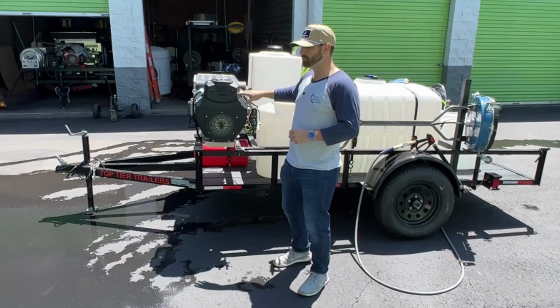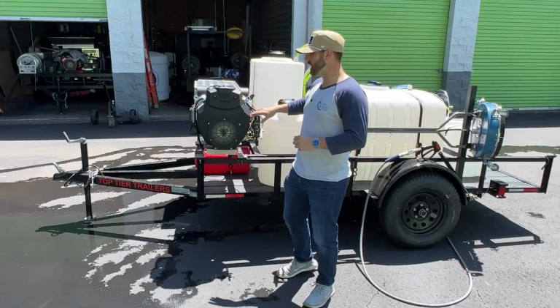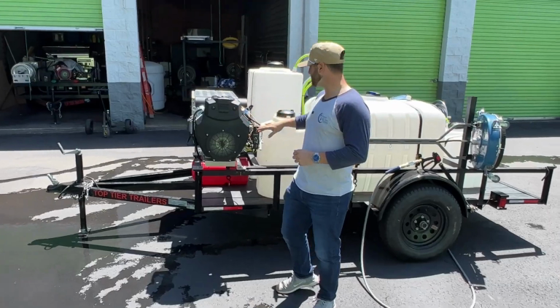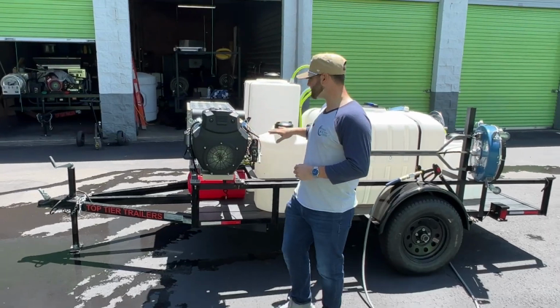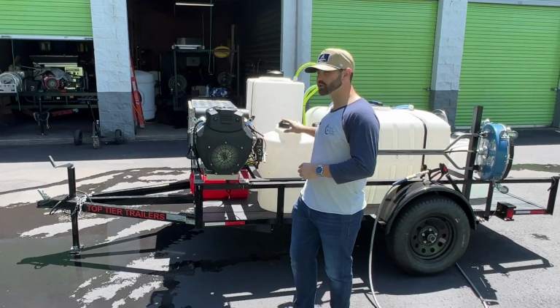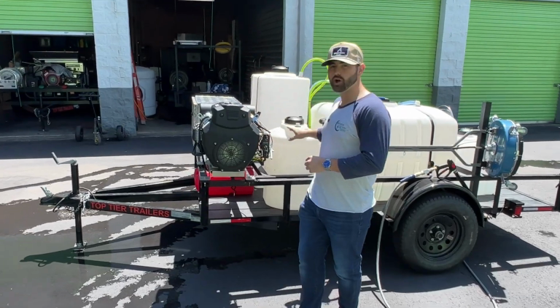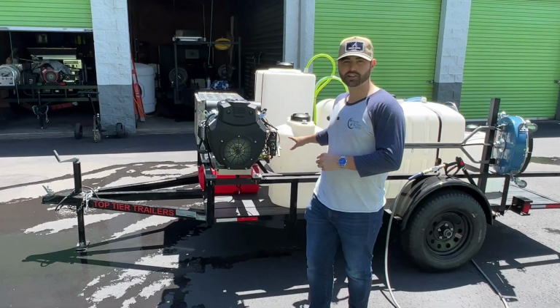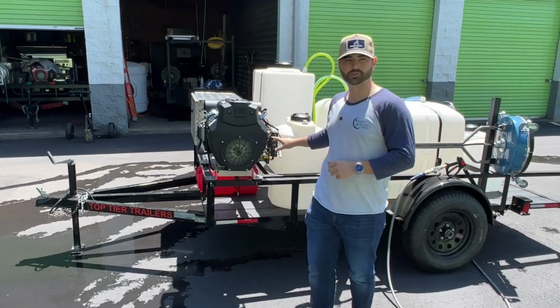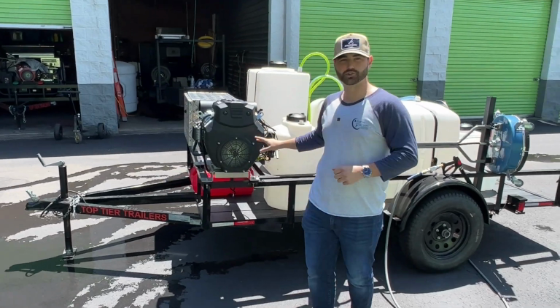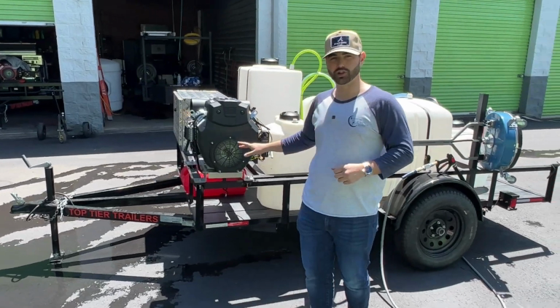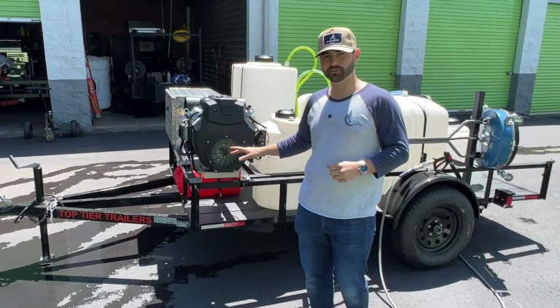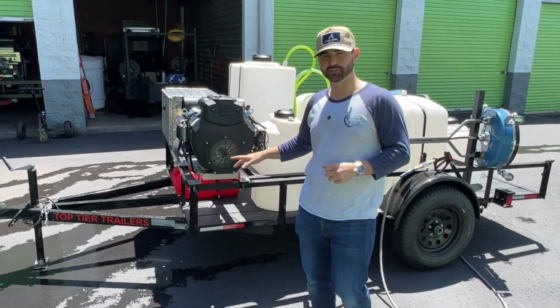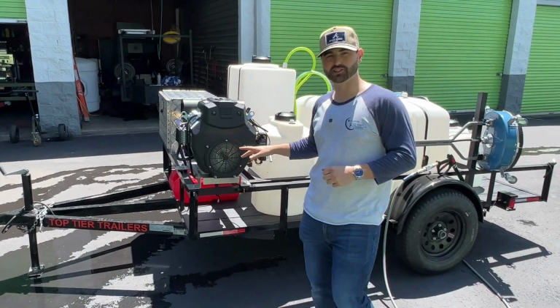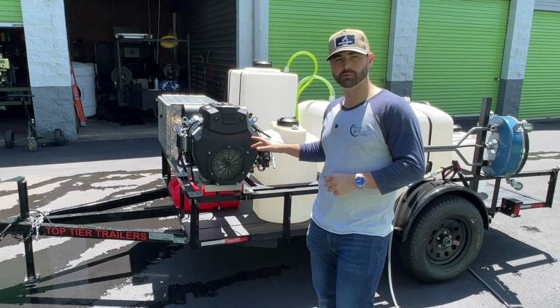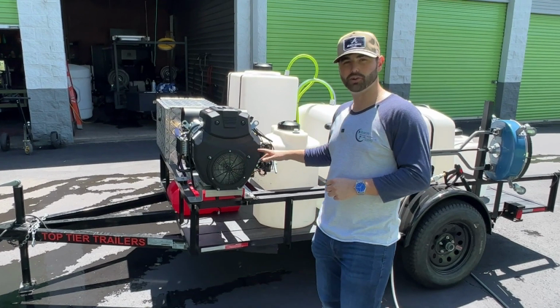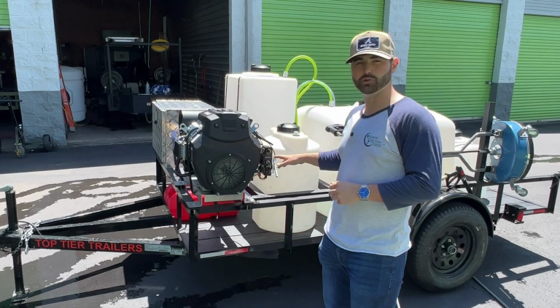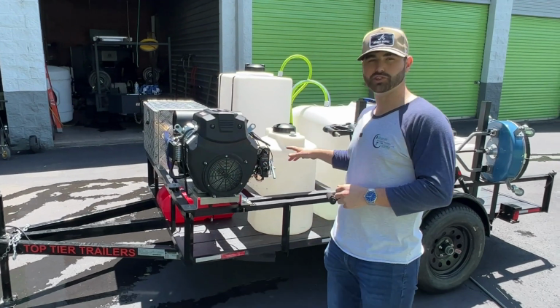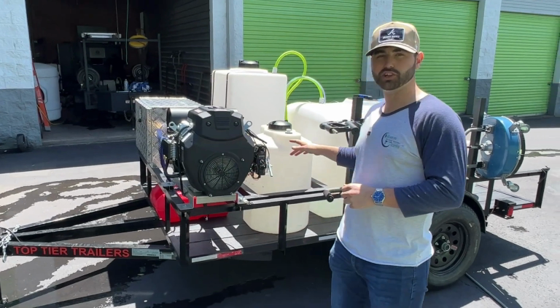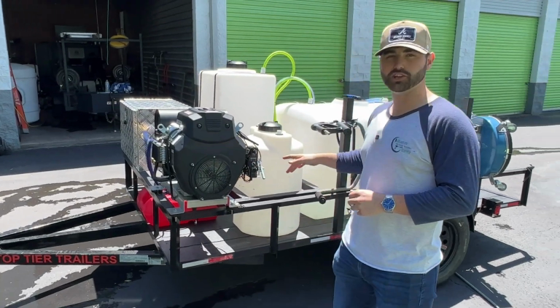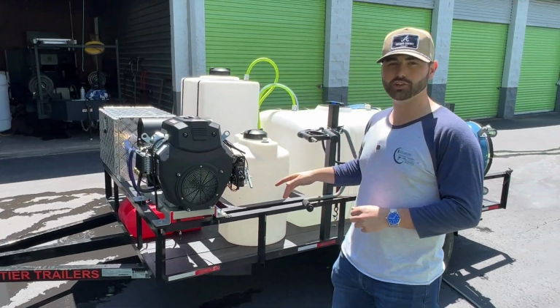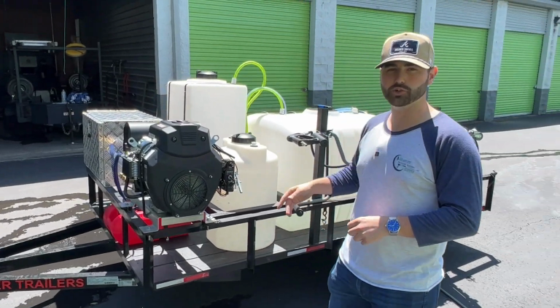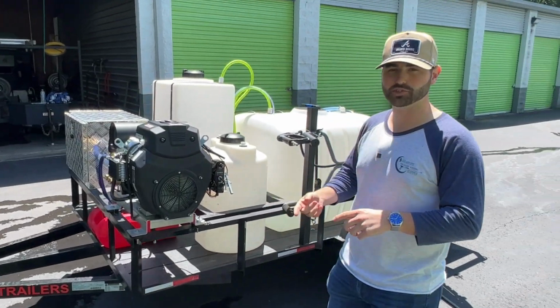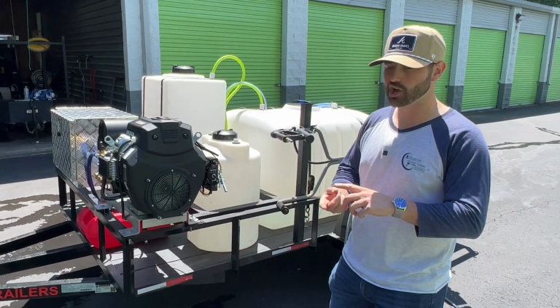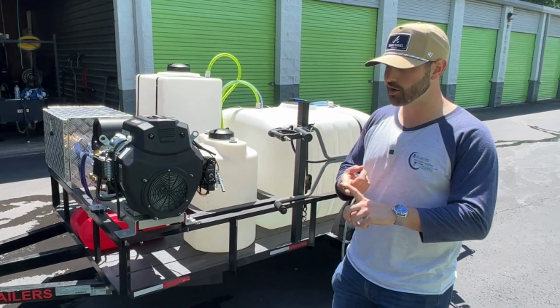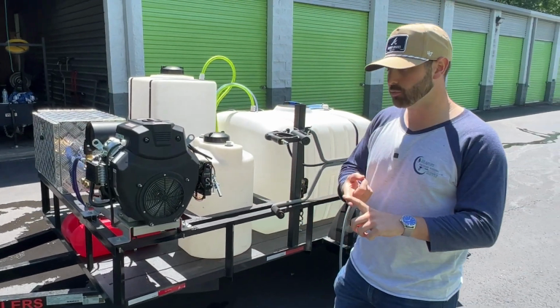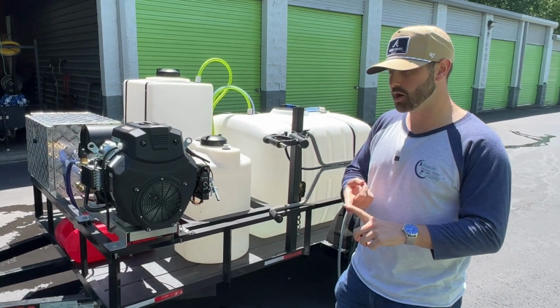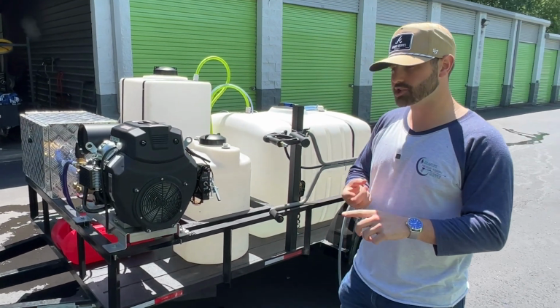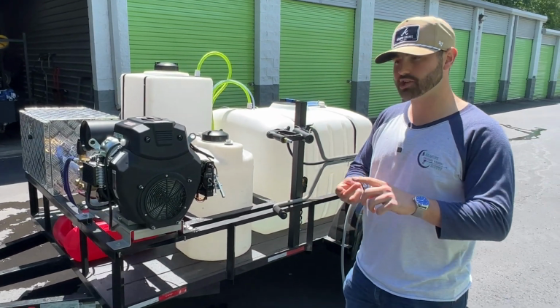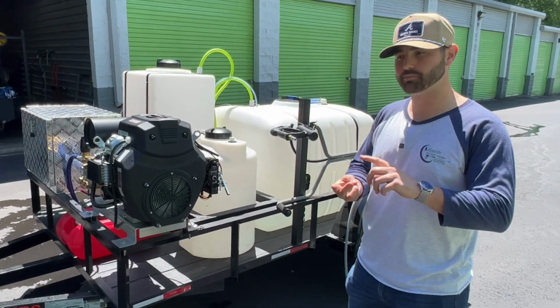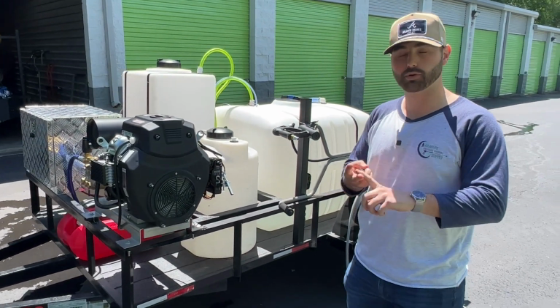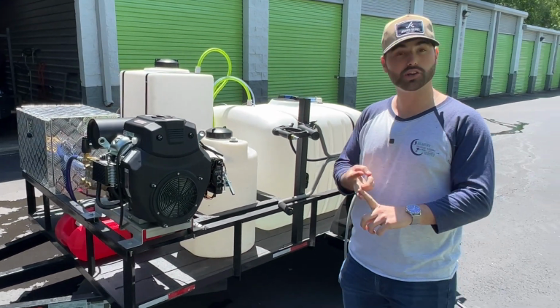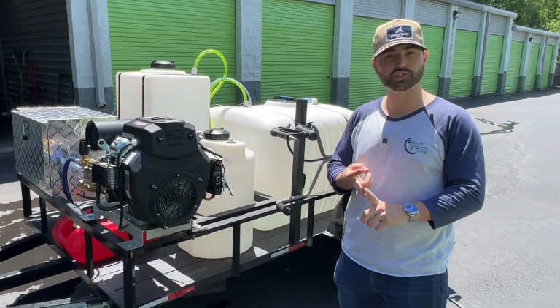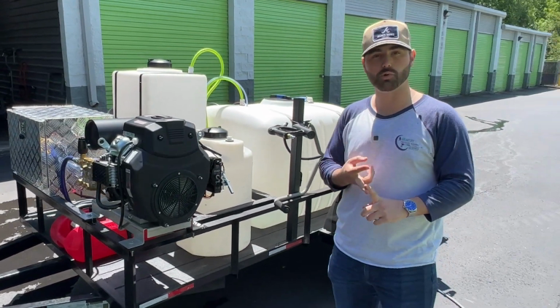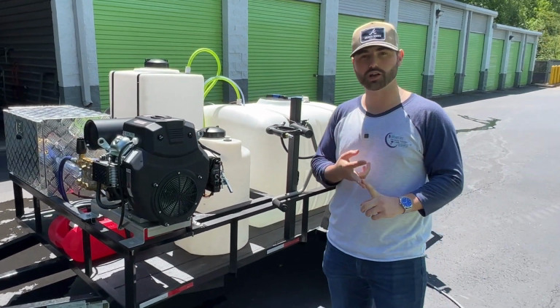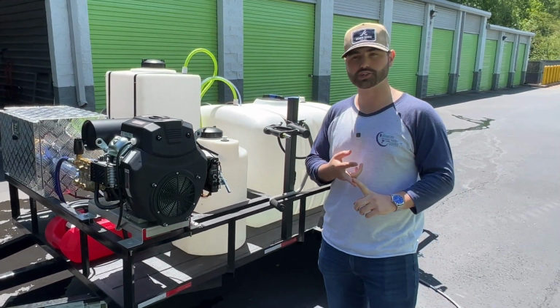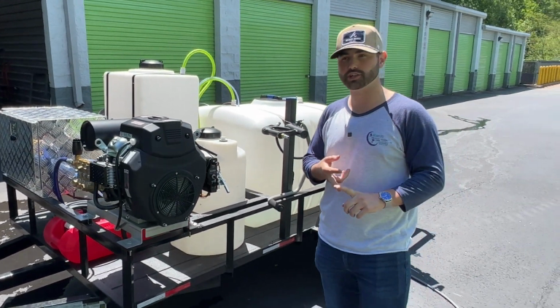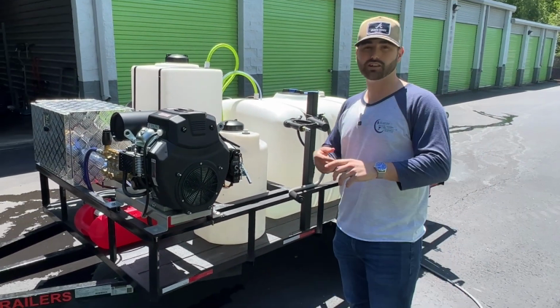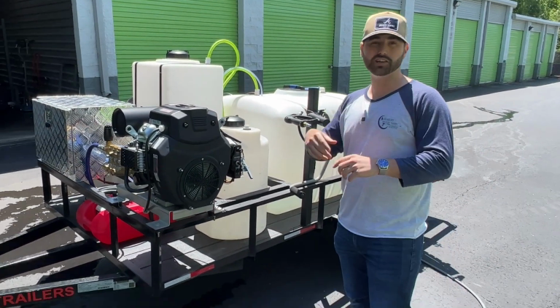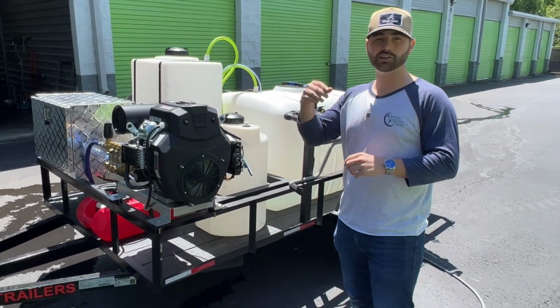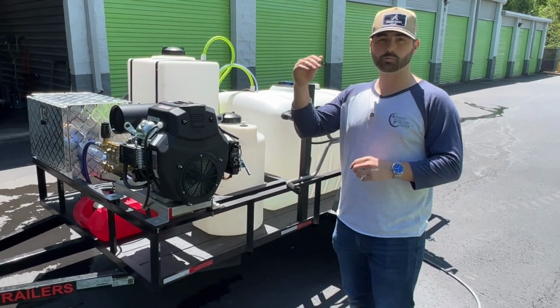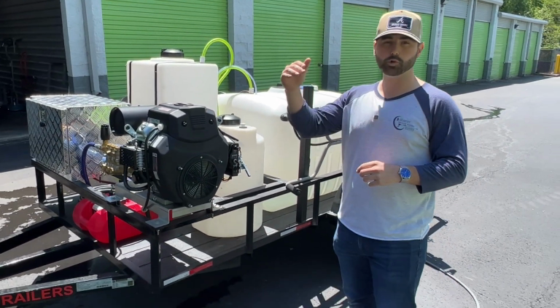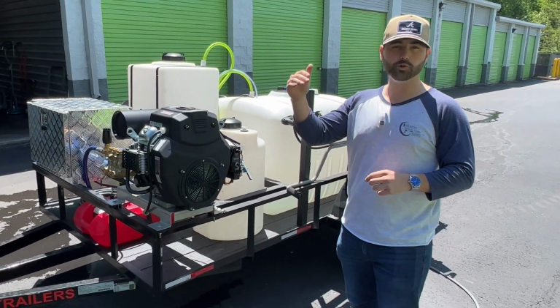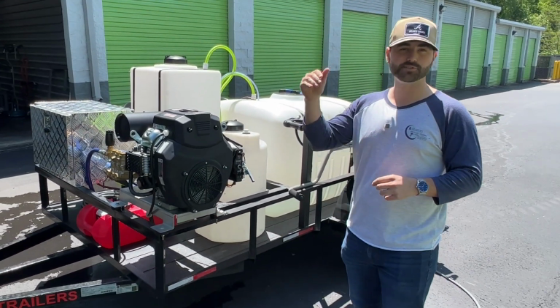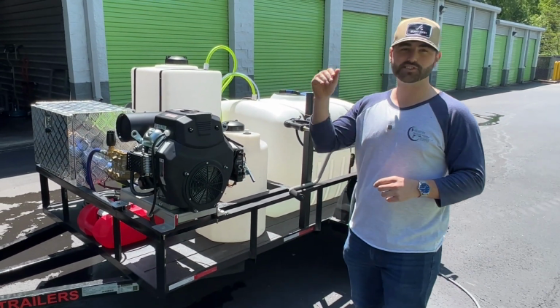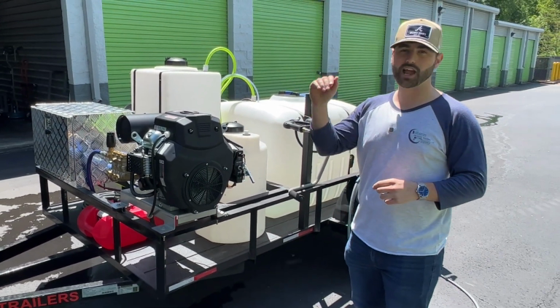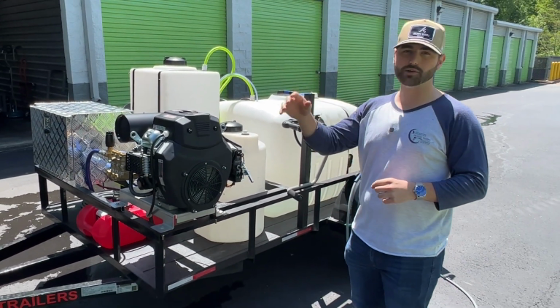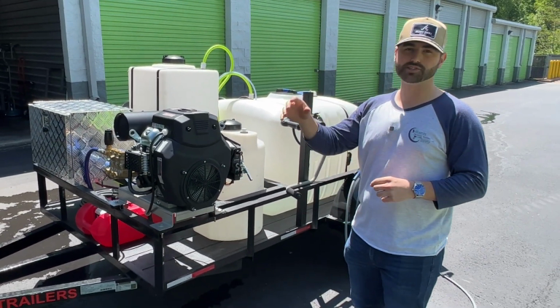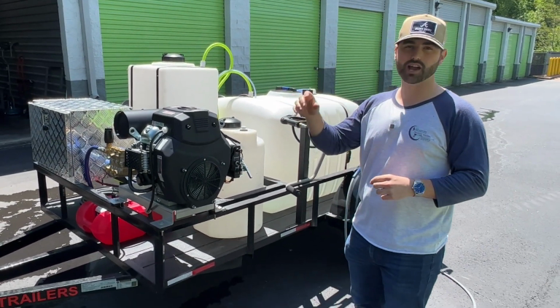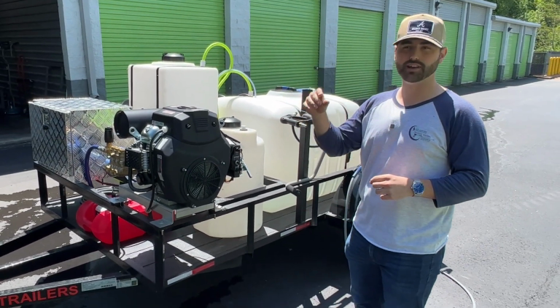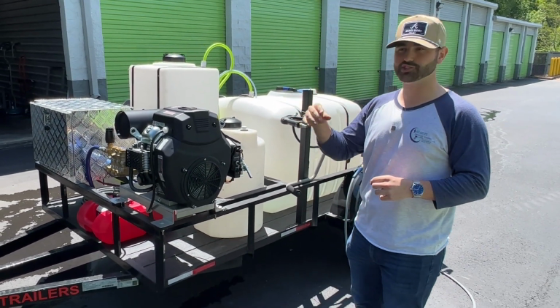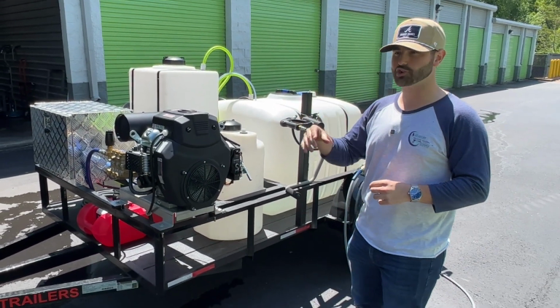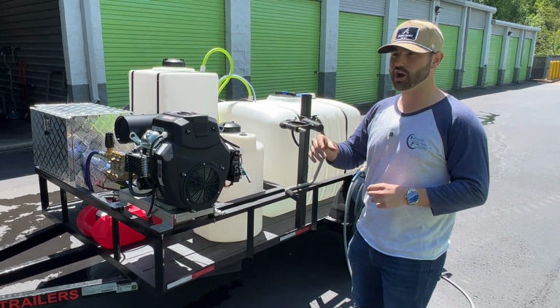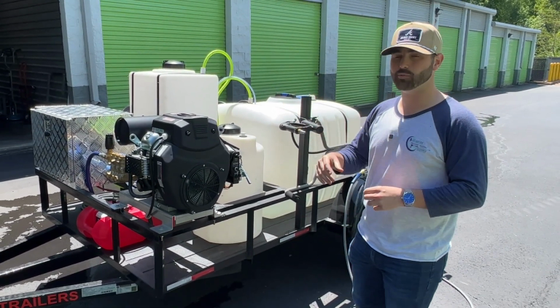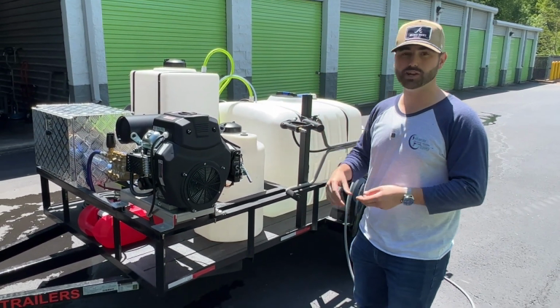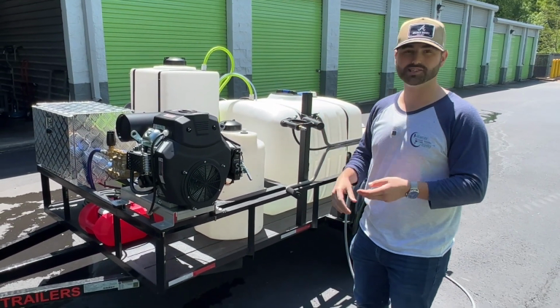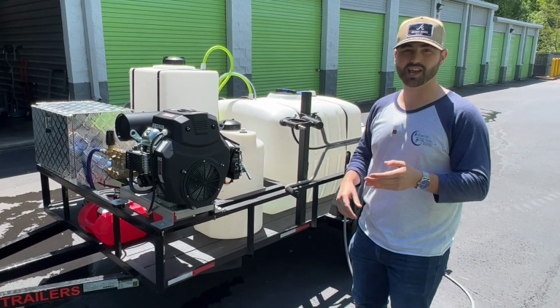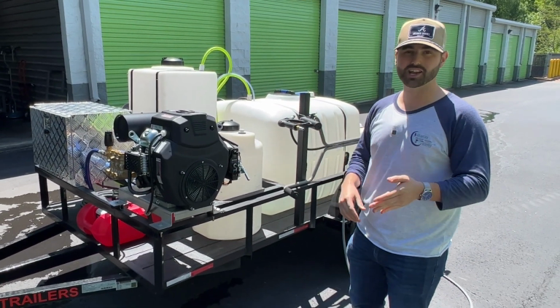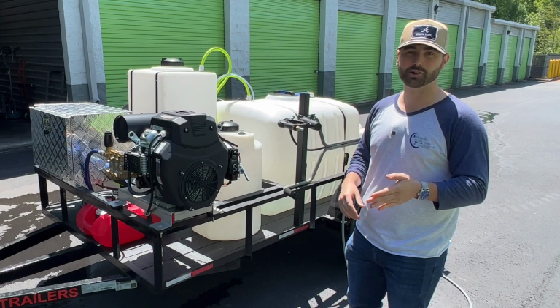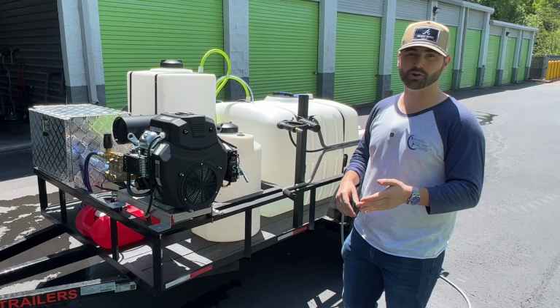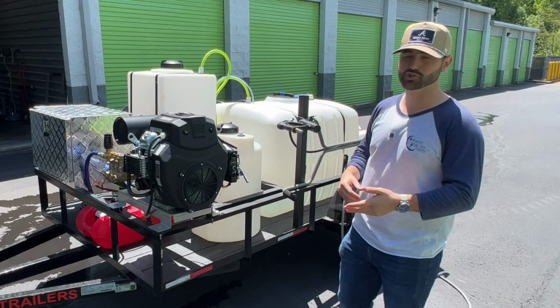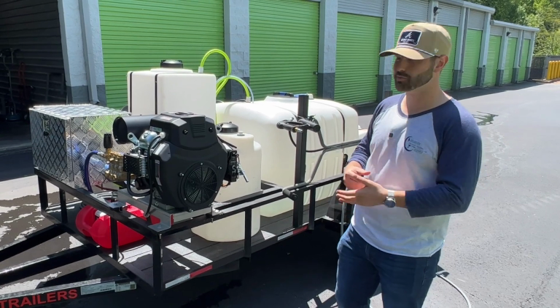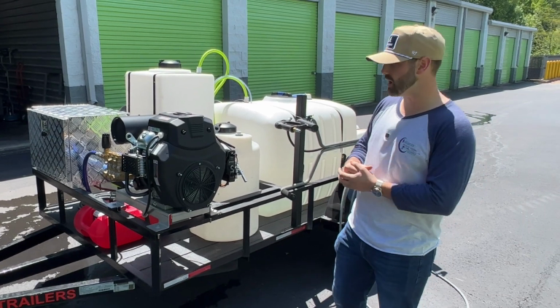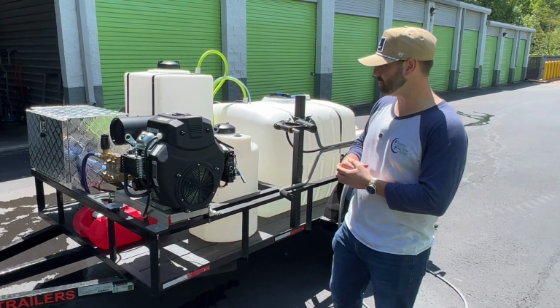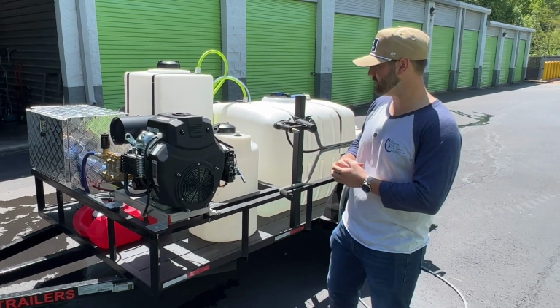We've got a single axle trailer for someone who is looking to do soft washing, pressure washing, cleaning roofs, house siding, driveways, and commercial properties.